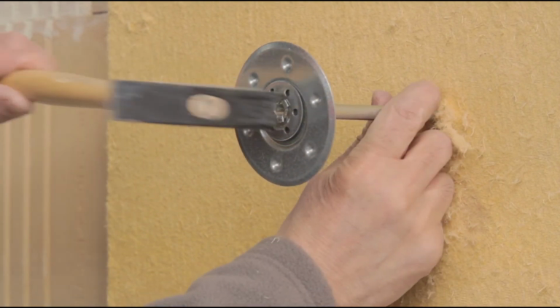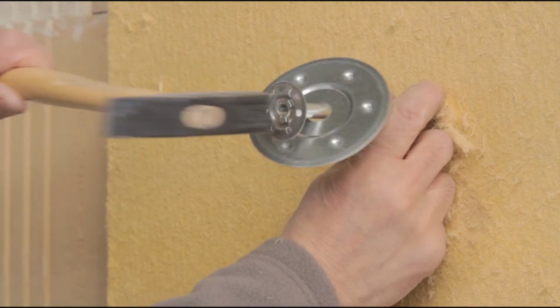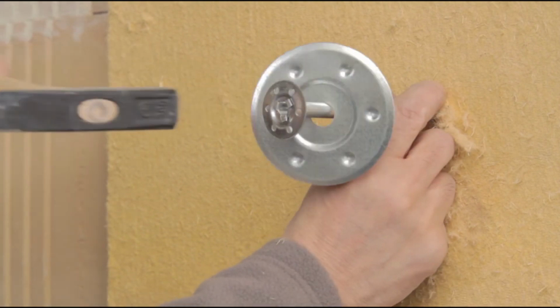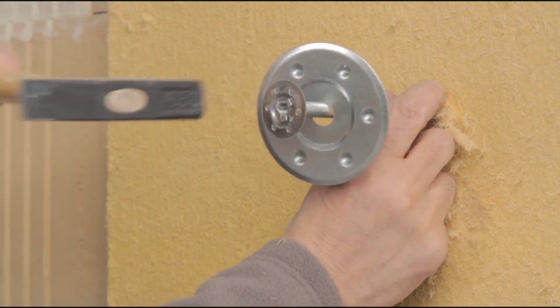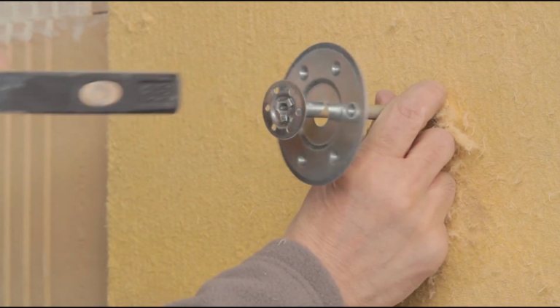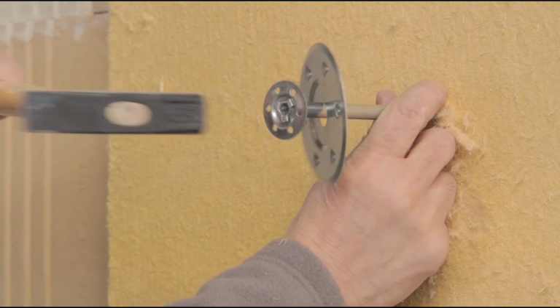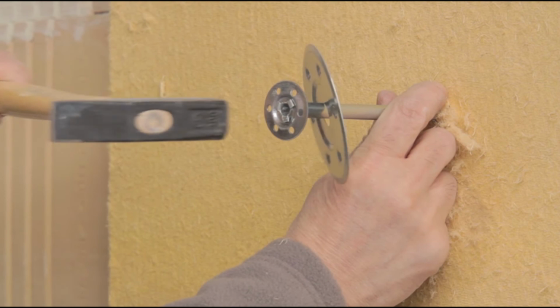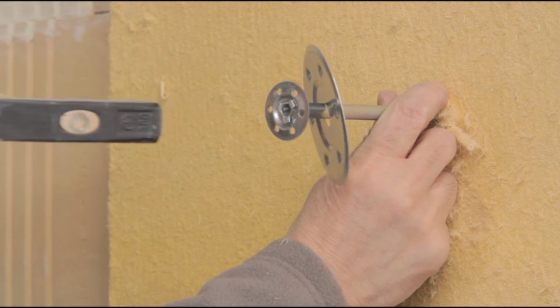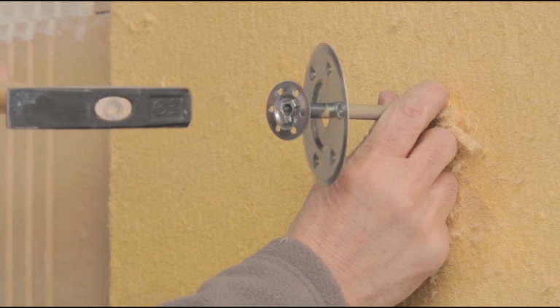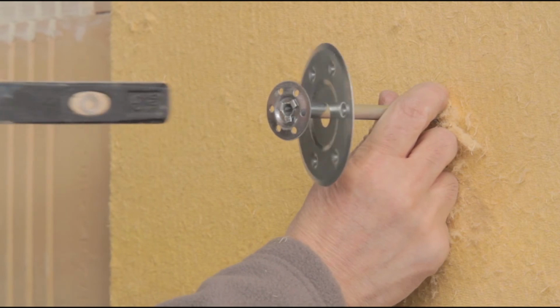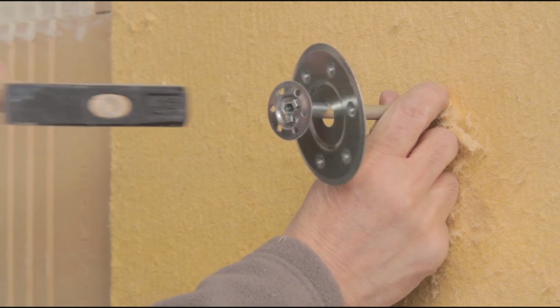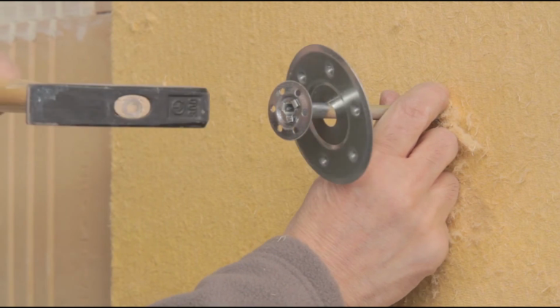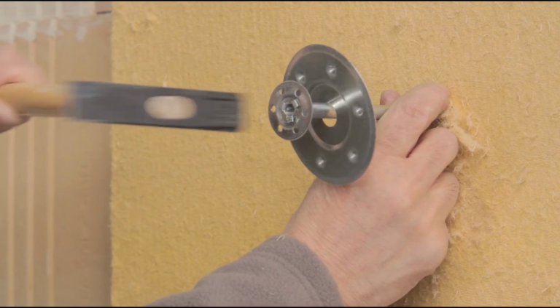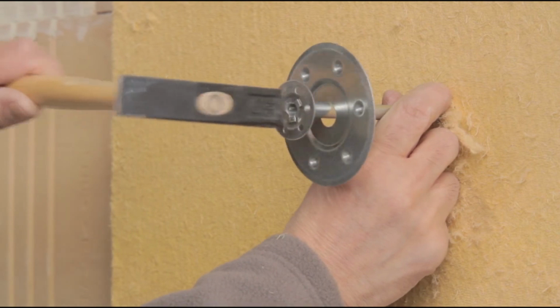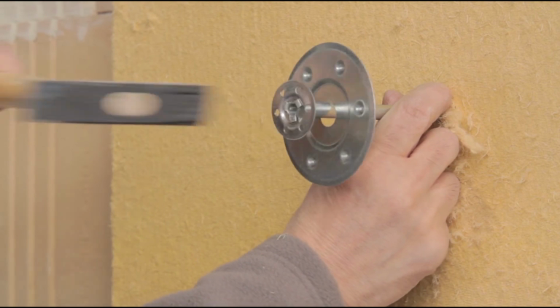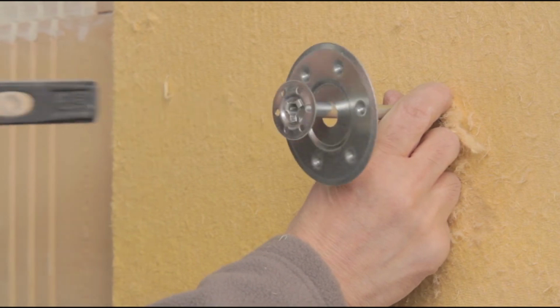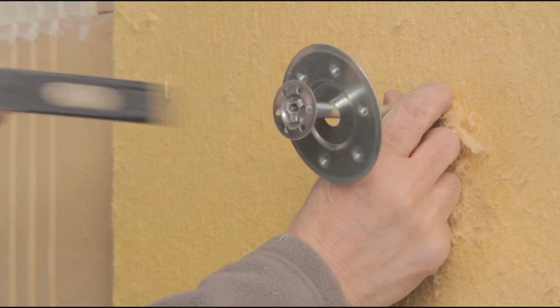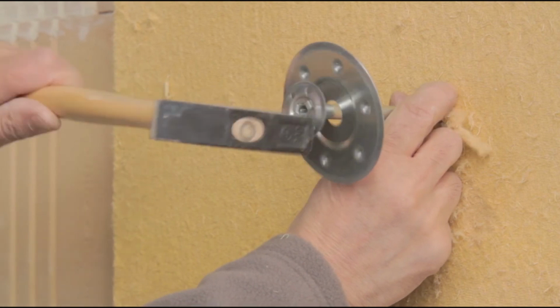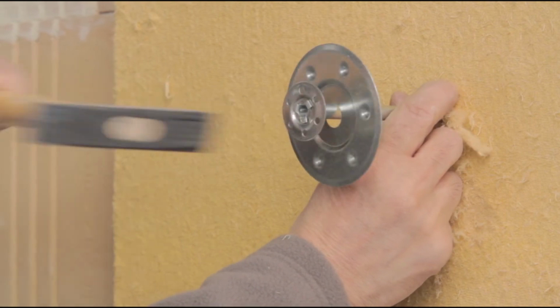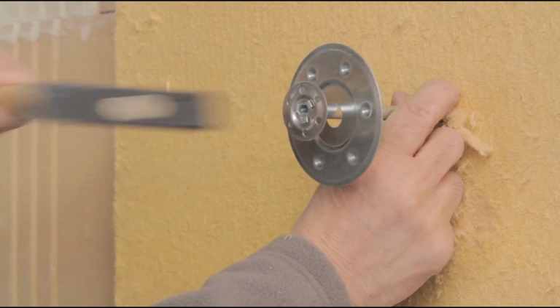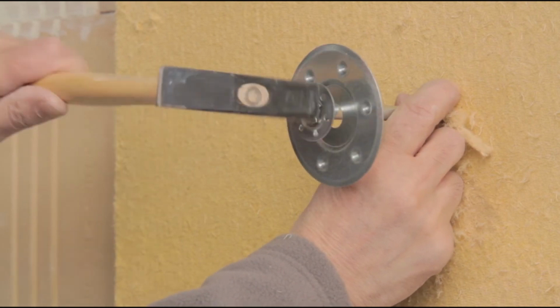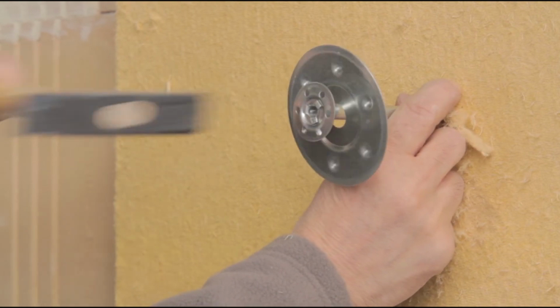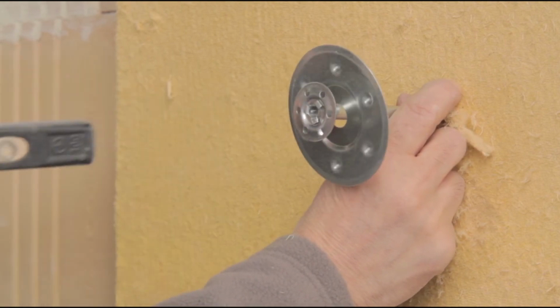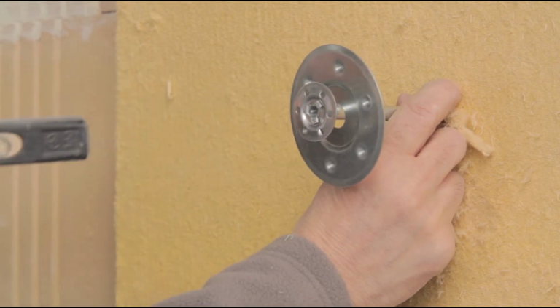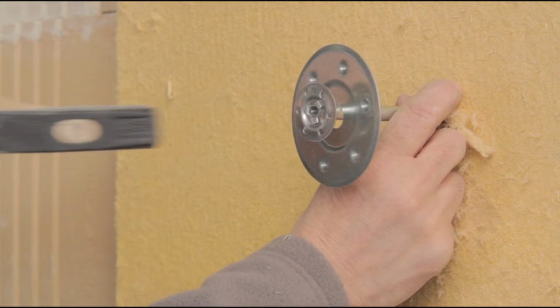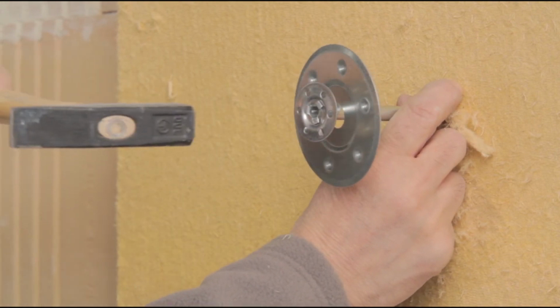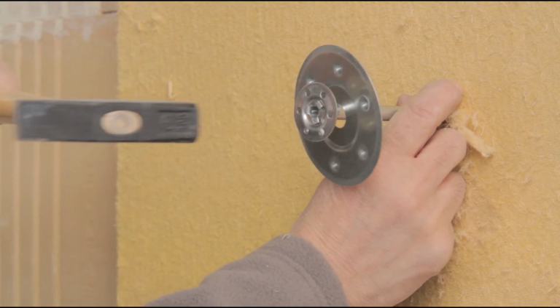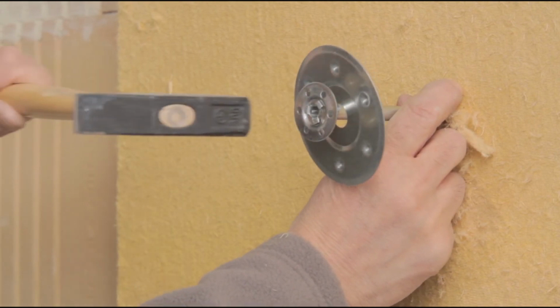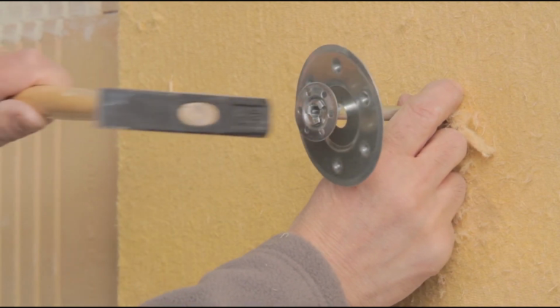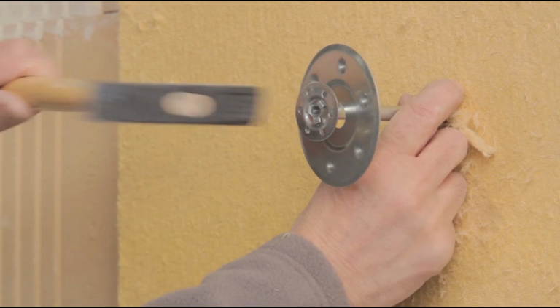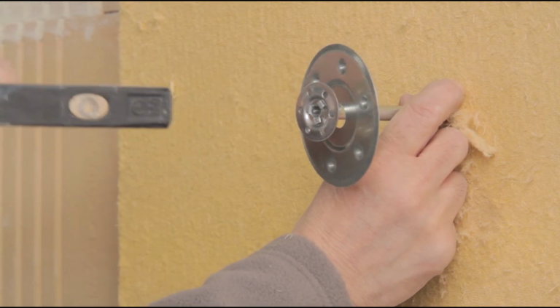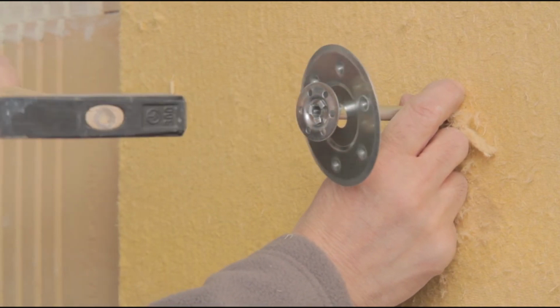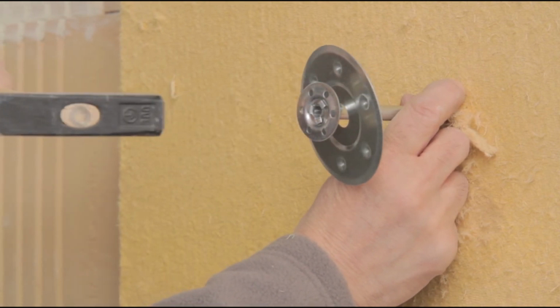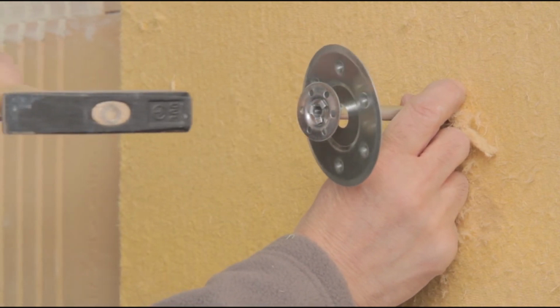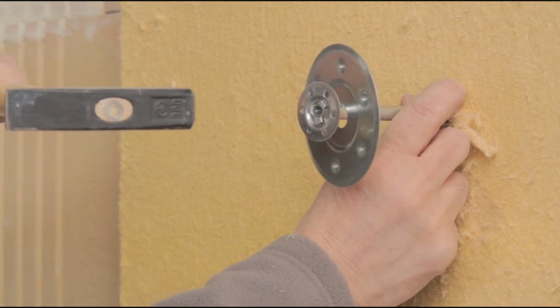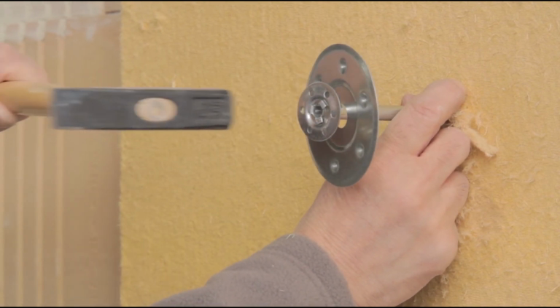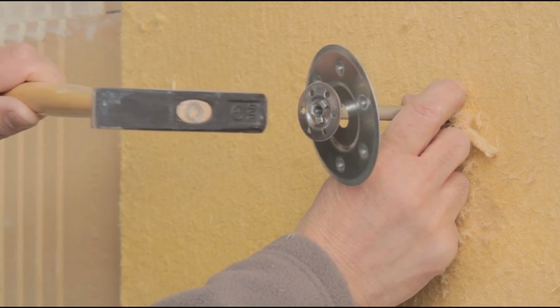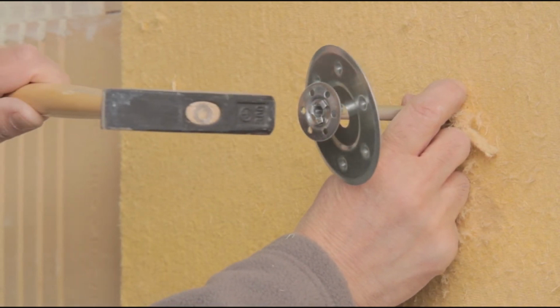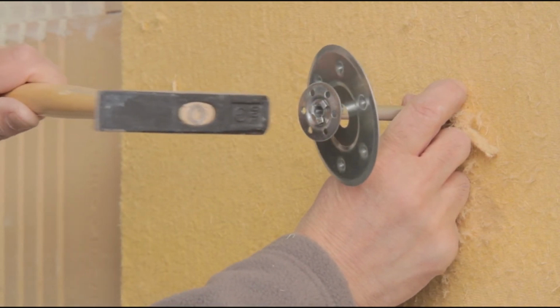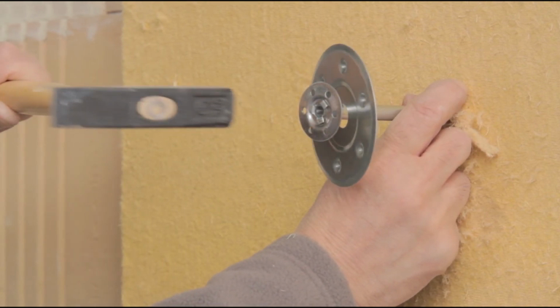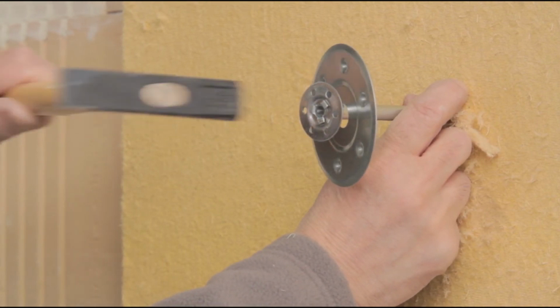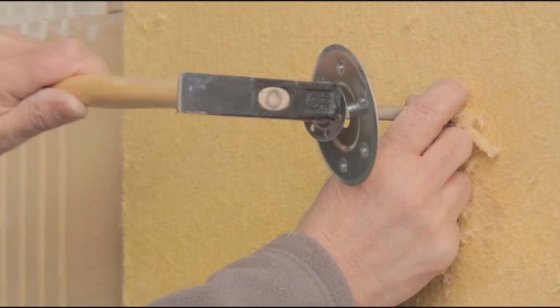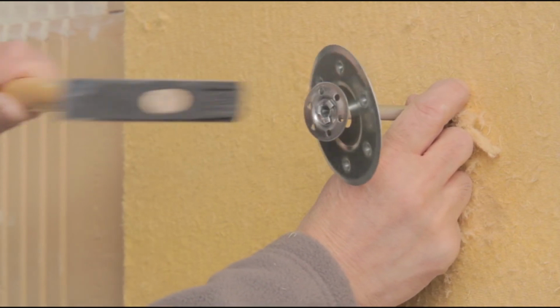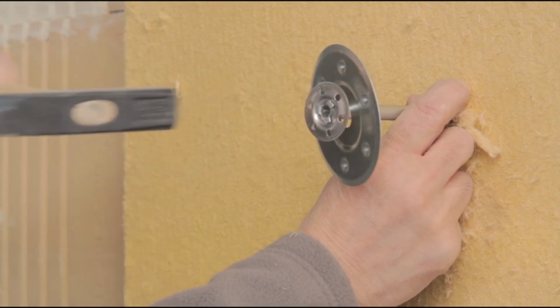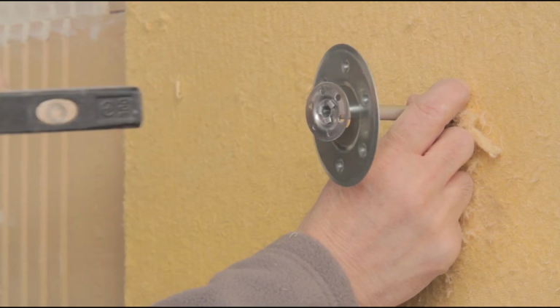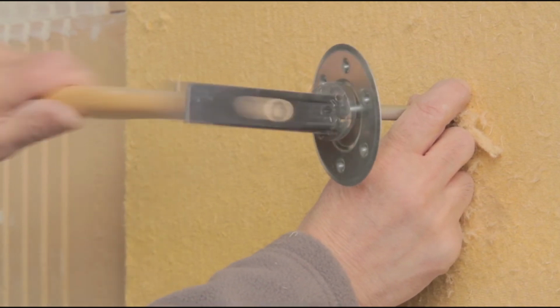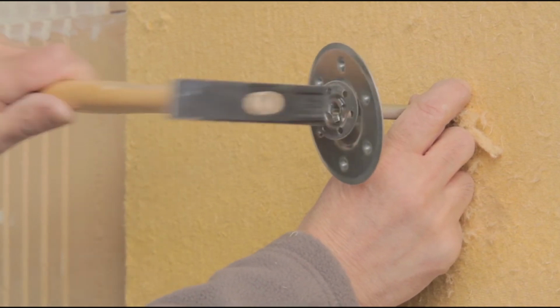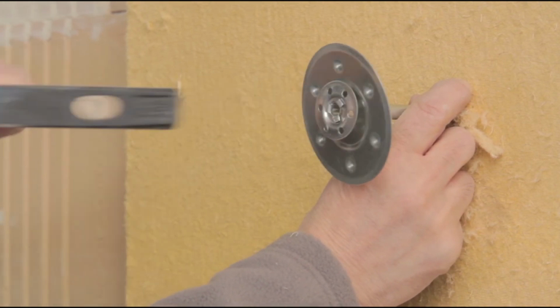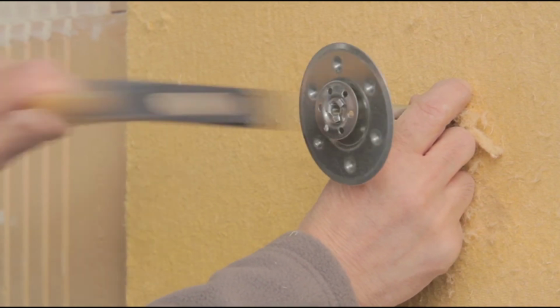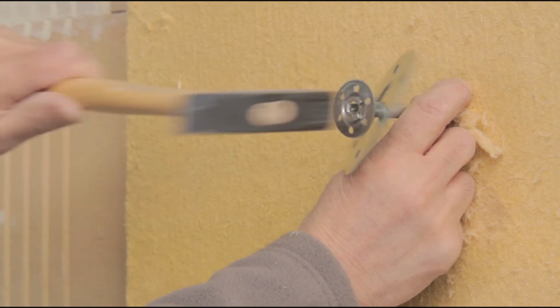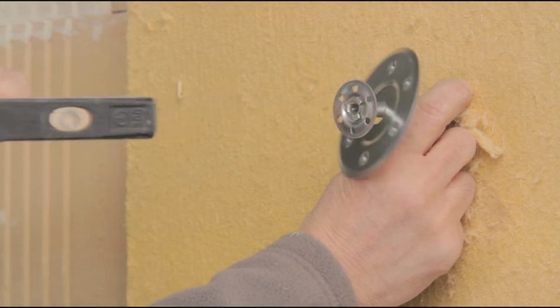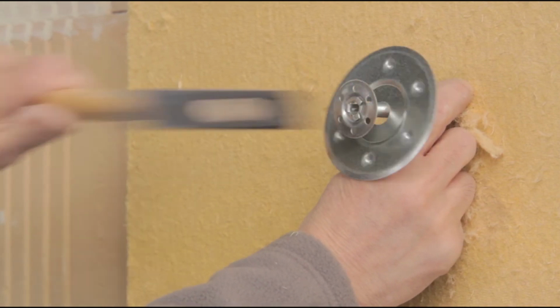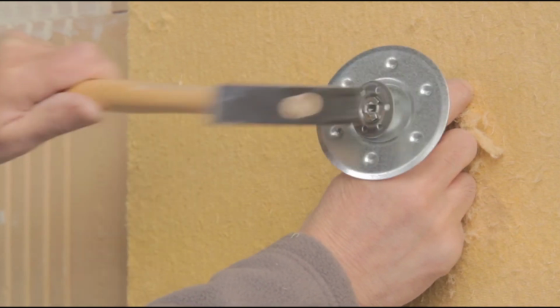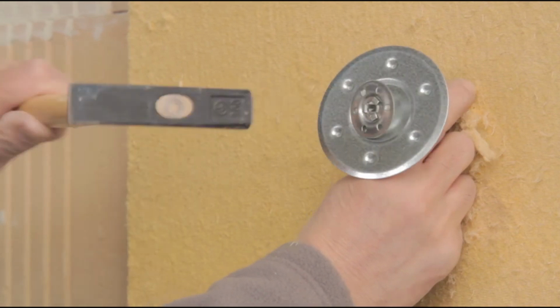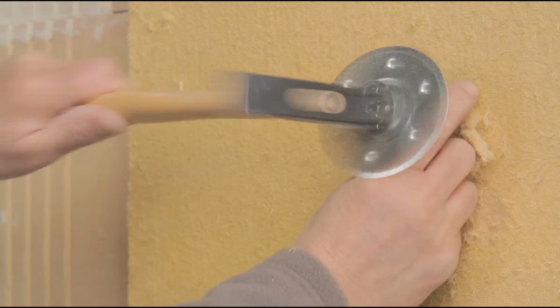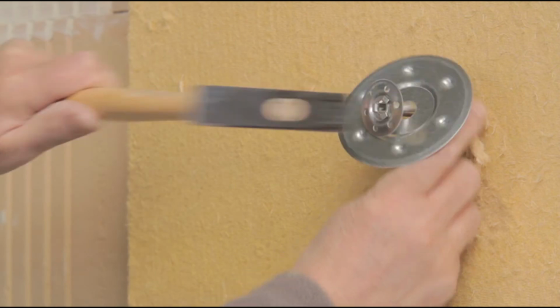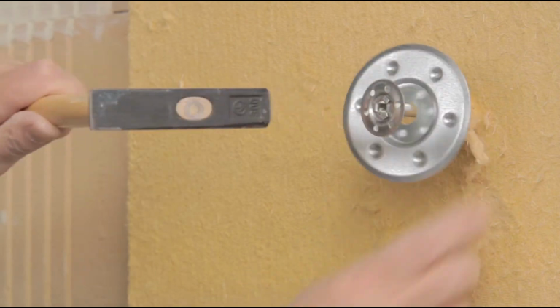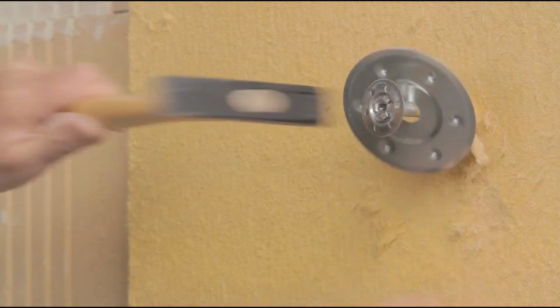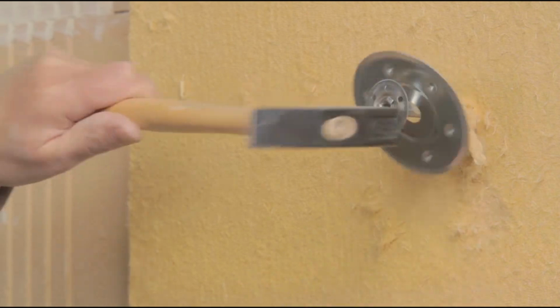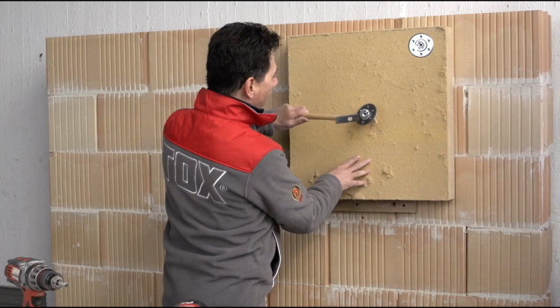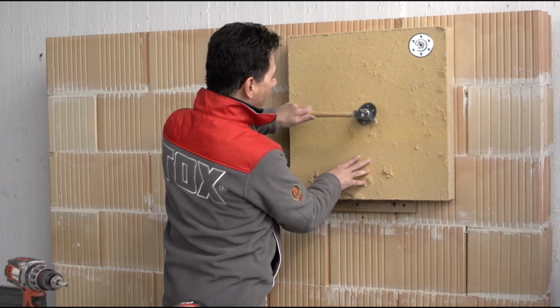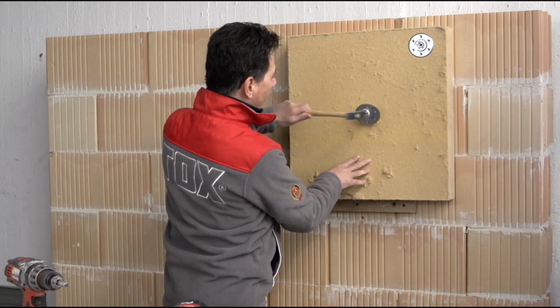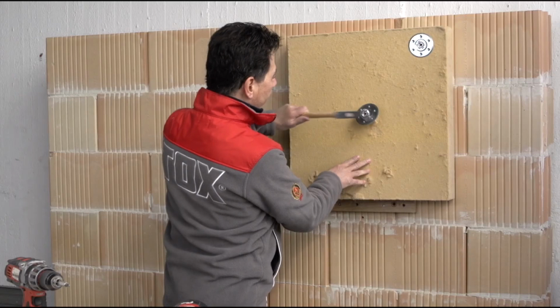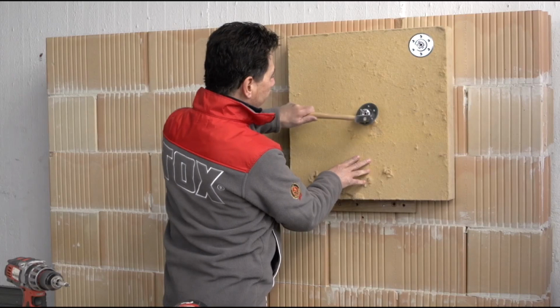Afterwards, the dowel is simply driven through the insulation and into the hole.